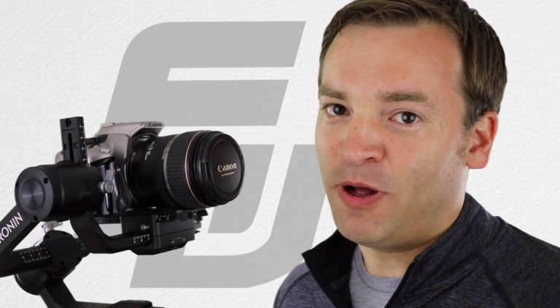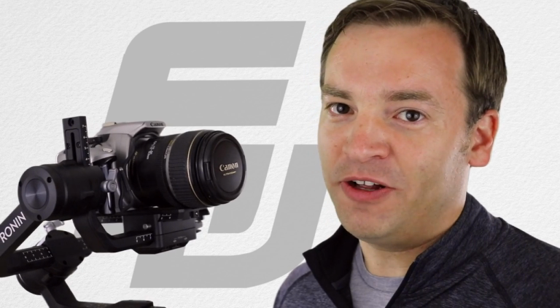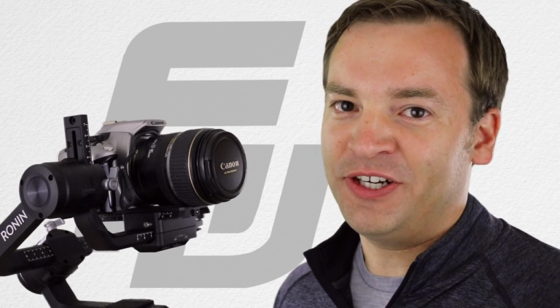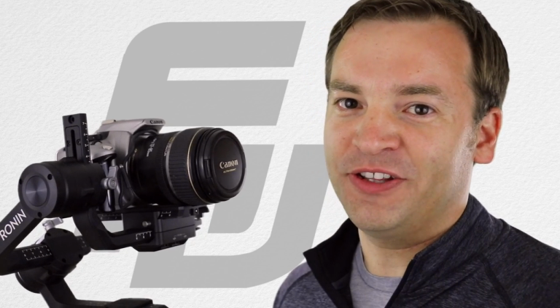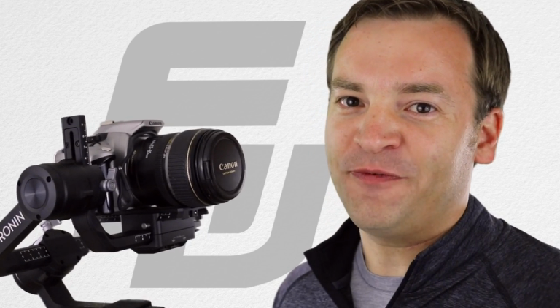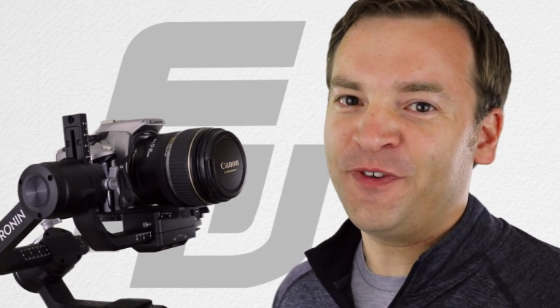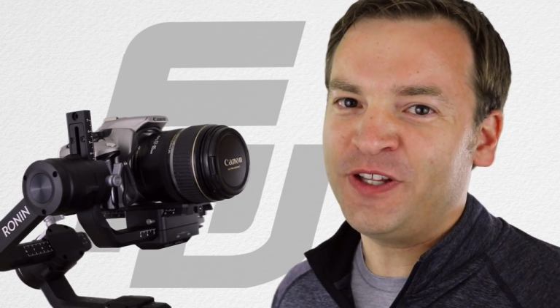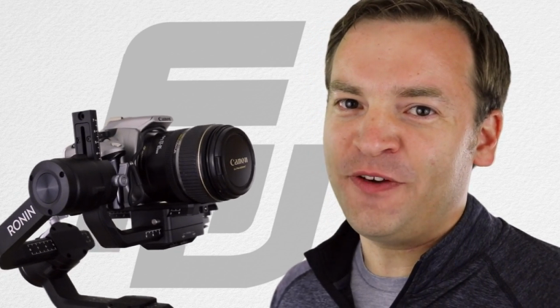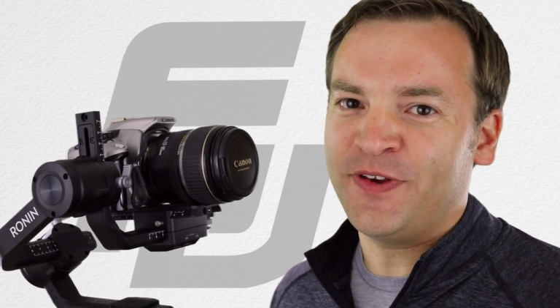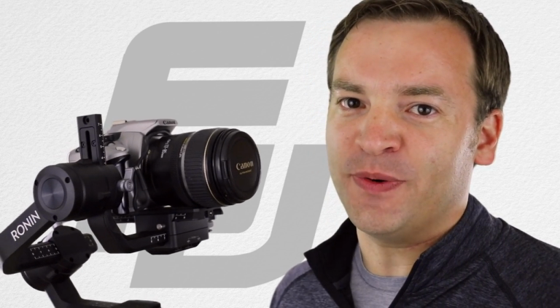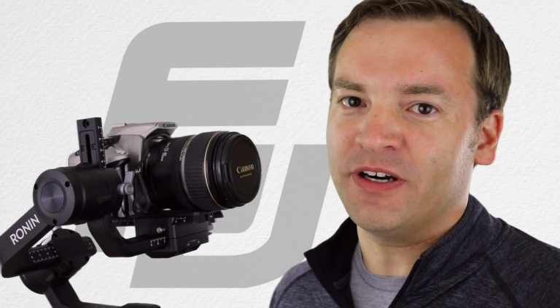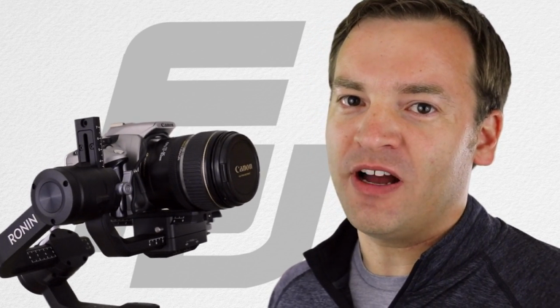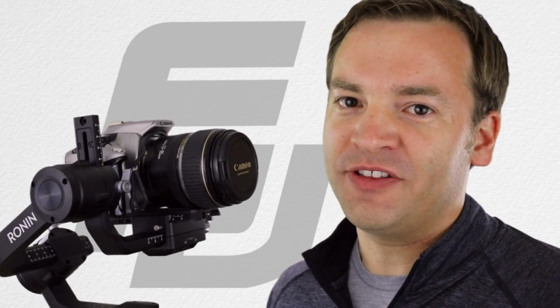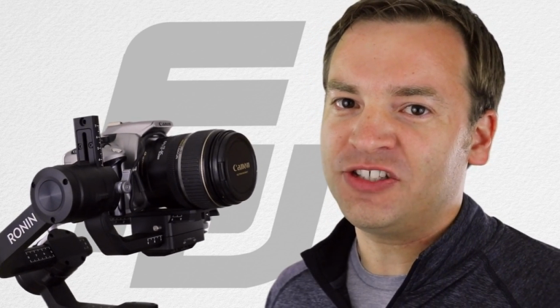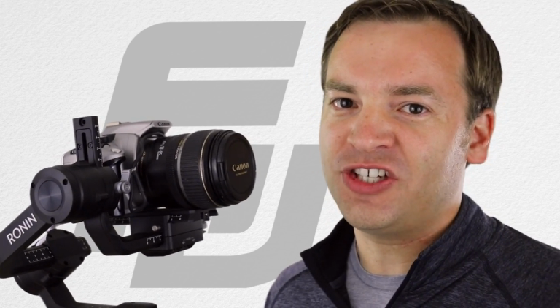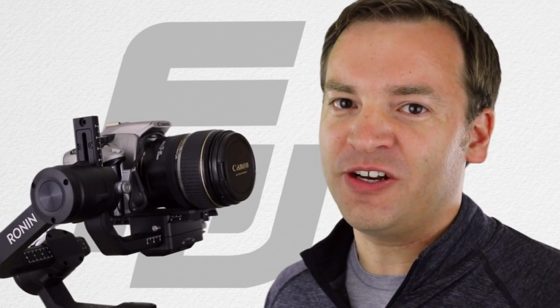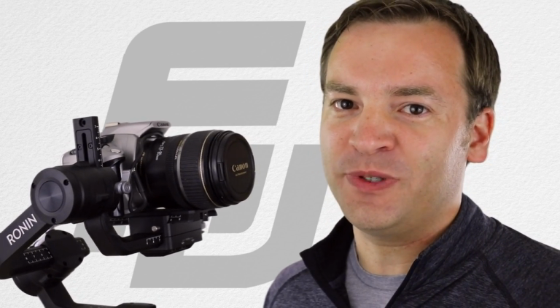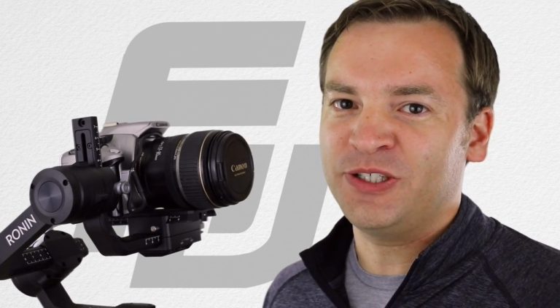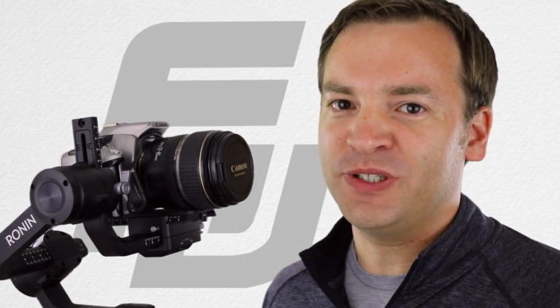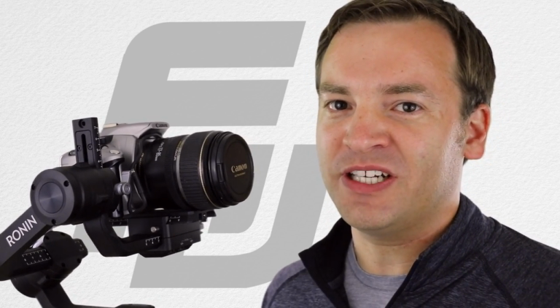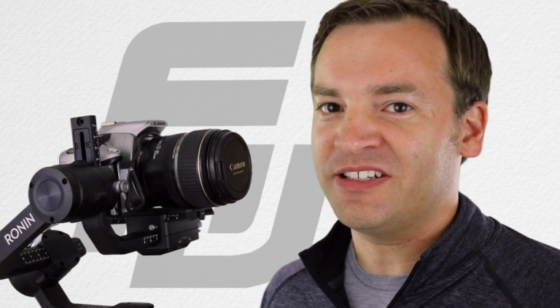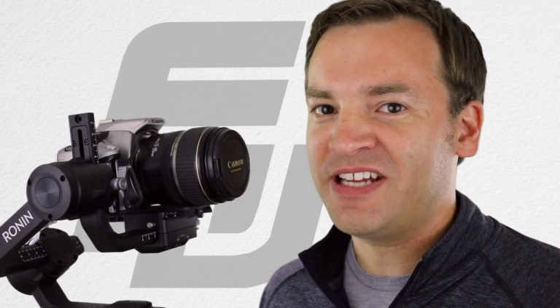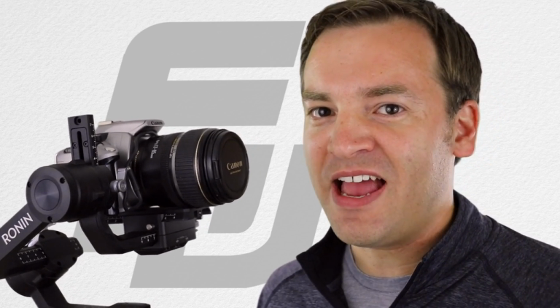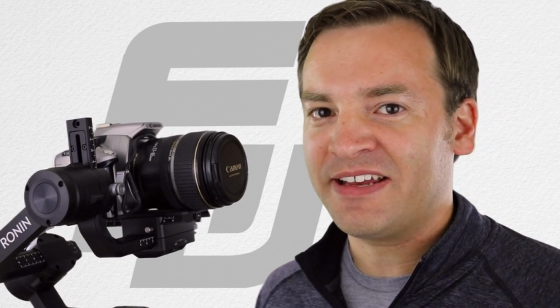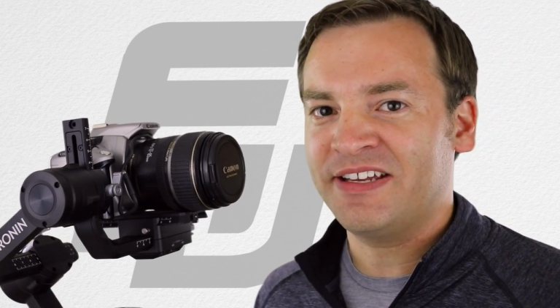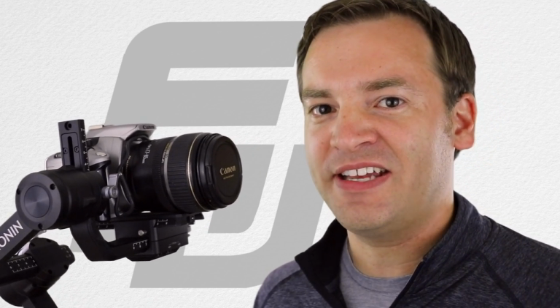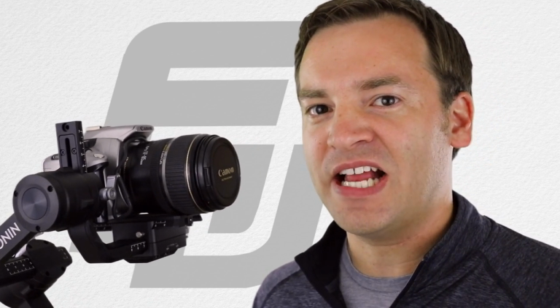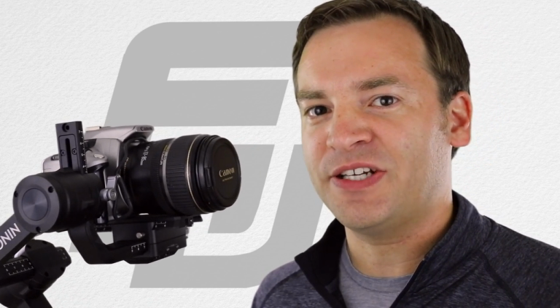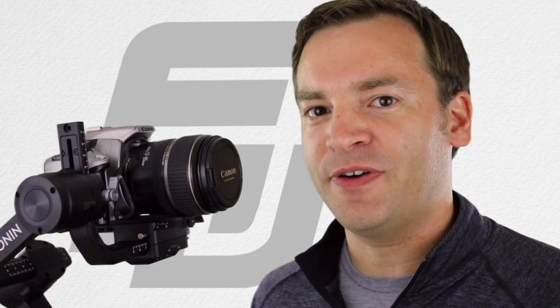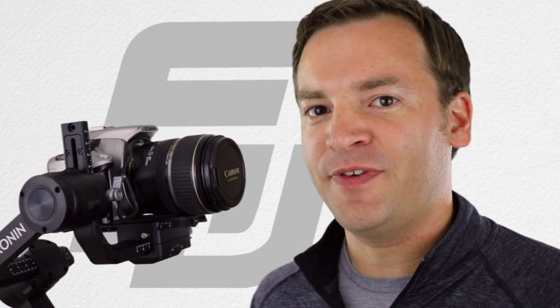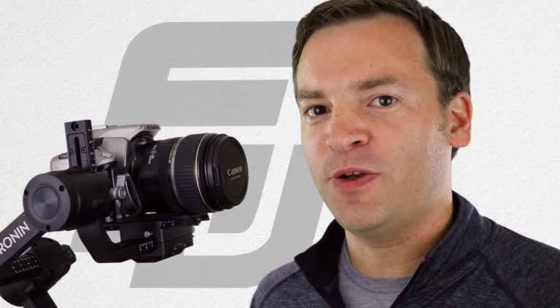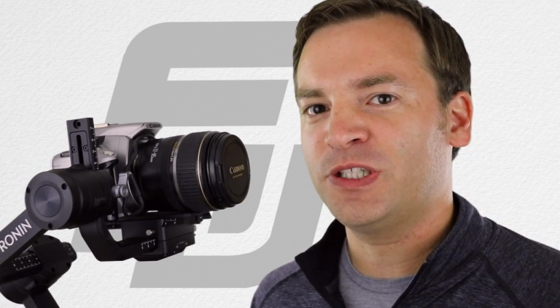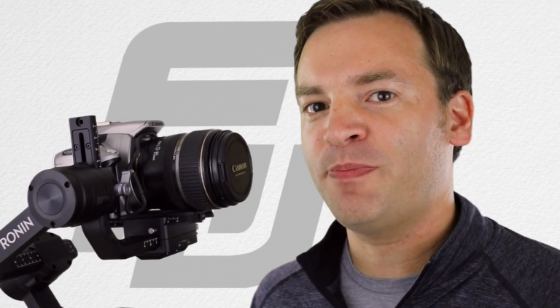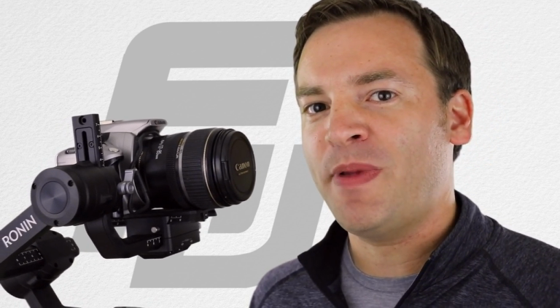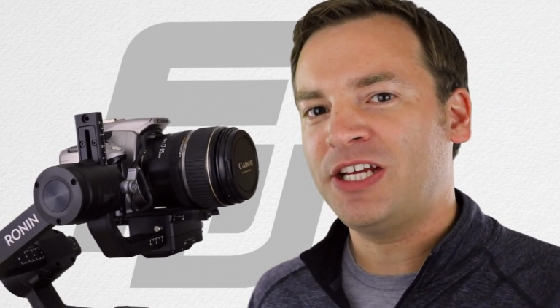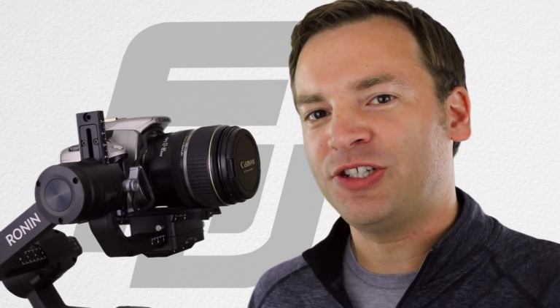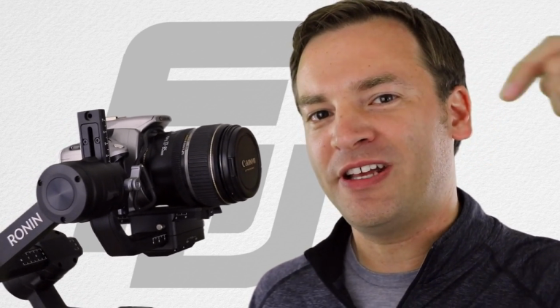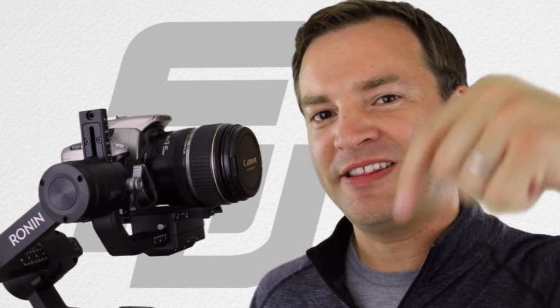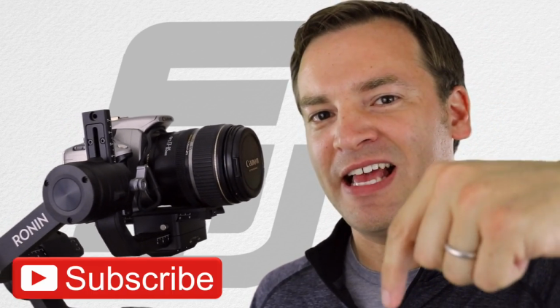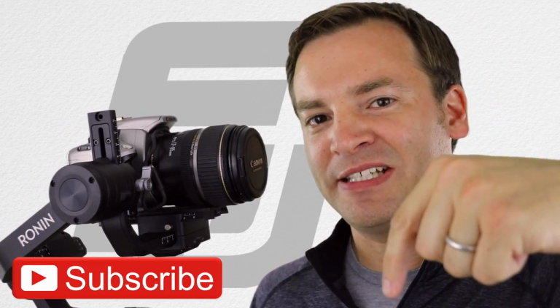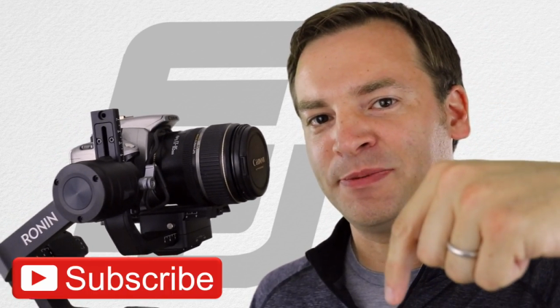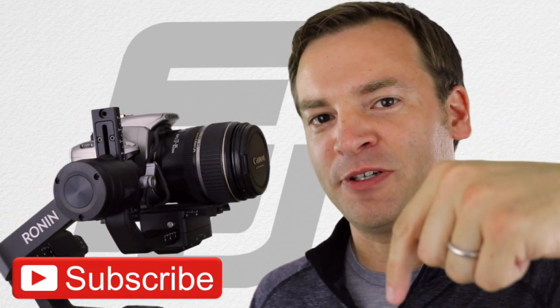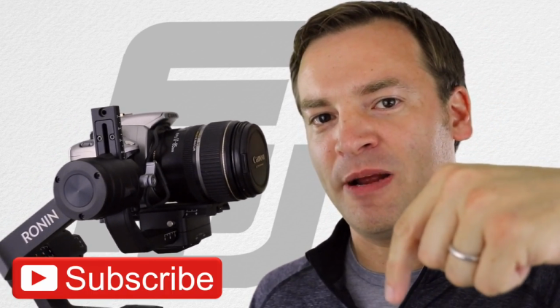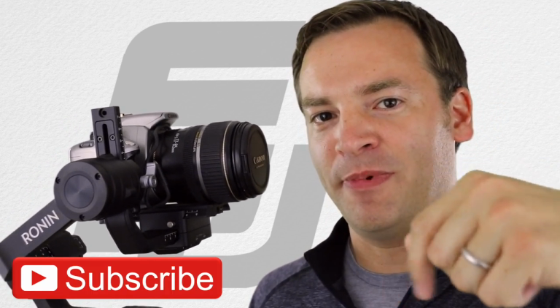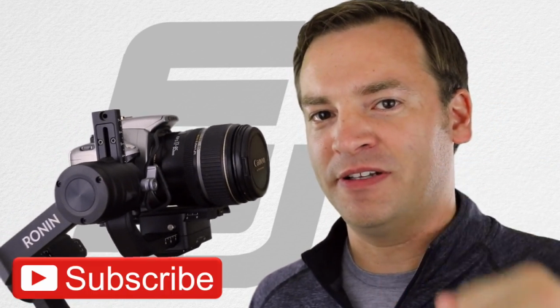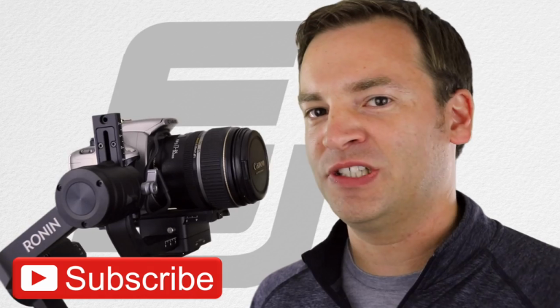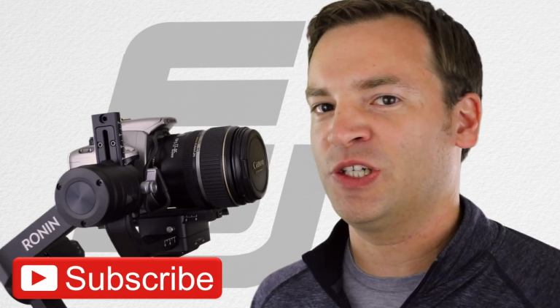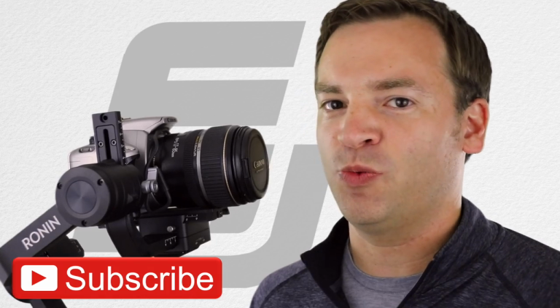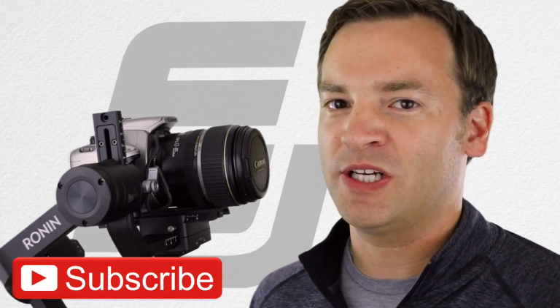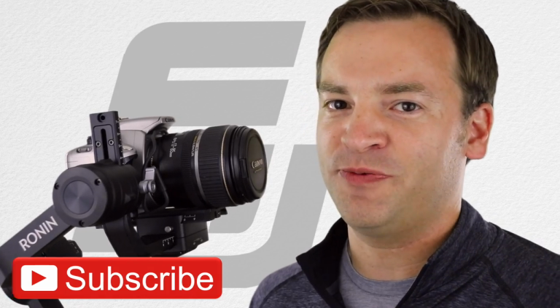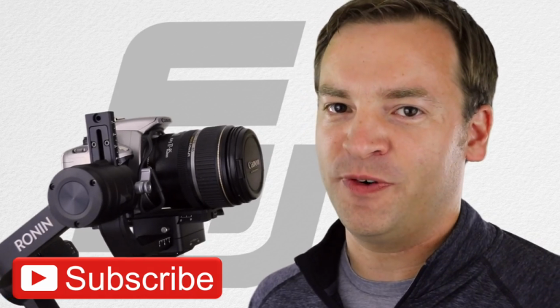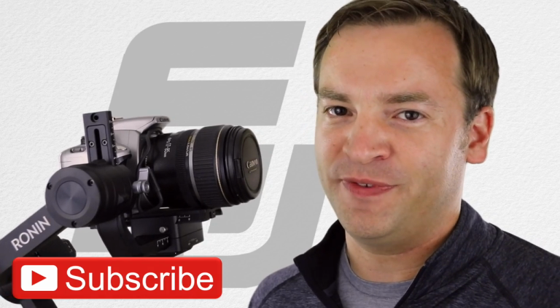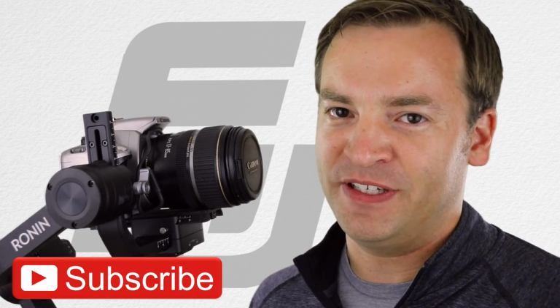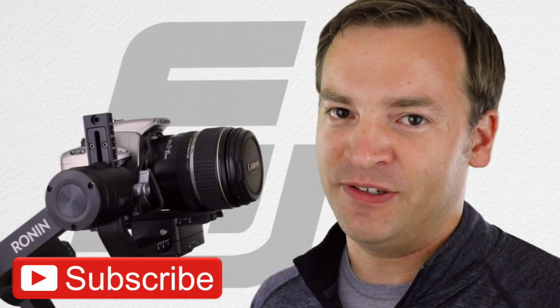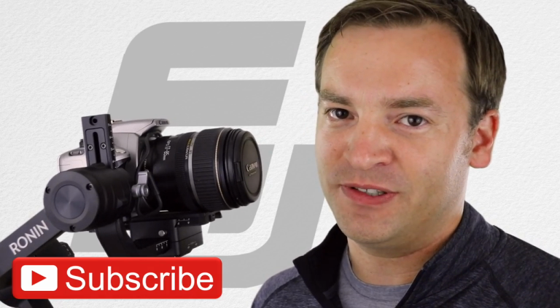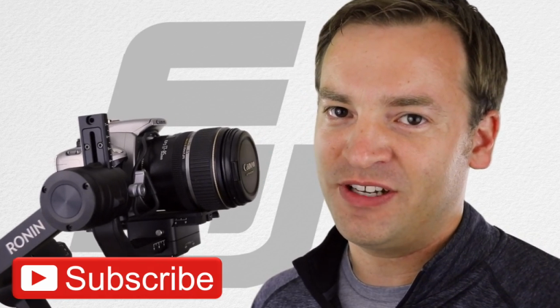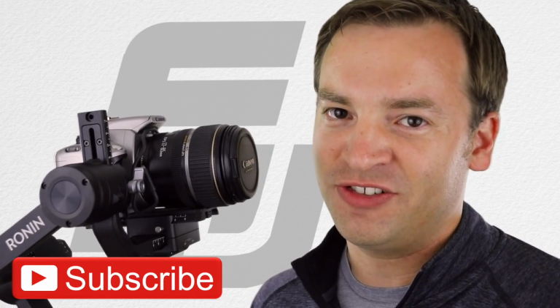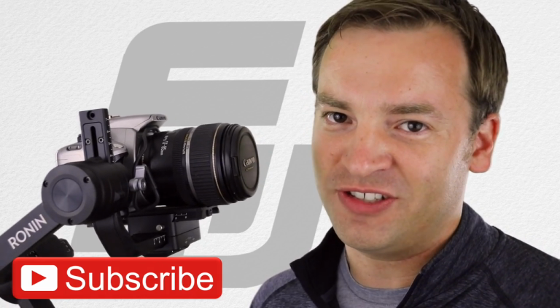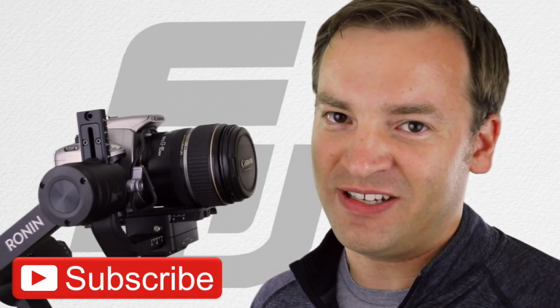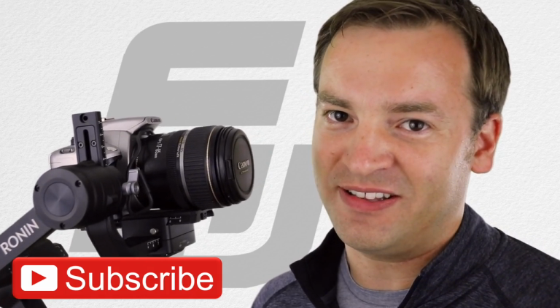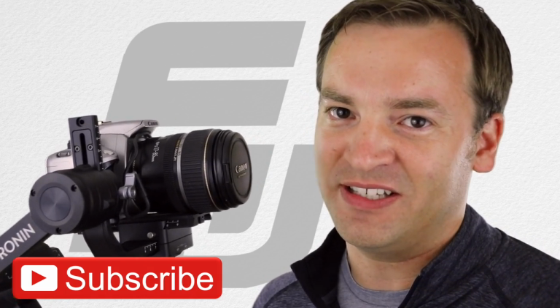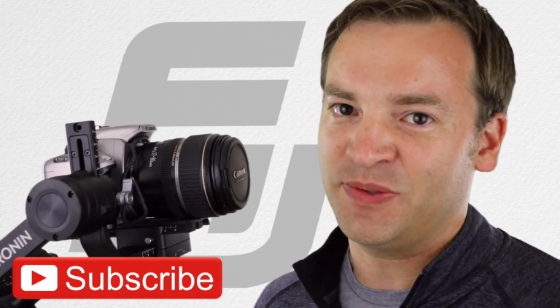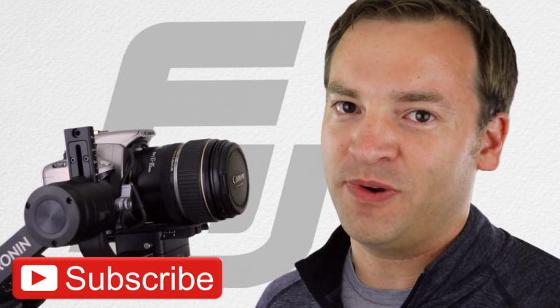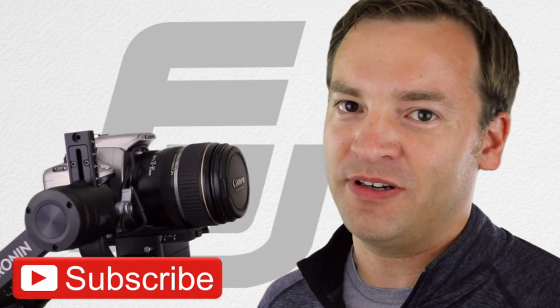It's Paul here on the Friendly Reviewer. On this channel, we do tech and gadget reviews, so make sure to hit that subscribe button so you can watch more videos just like this one.